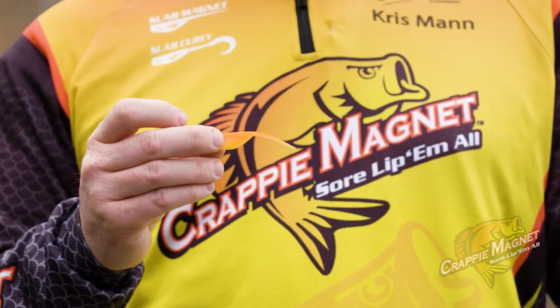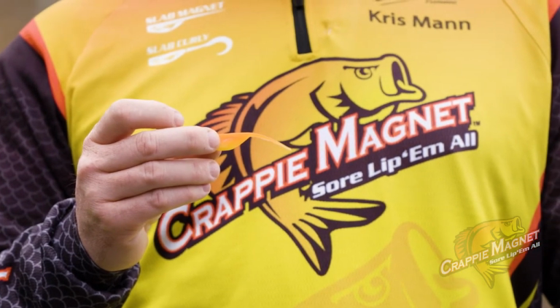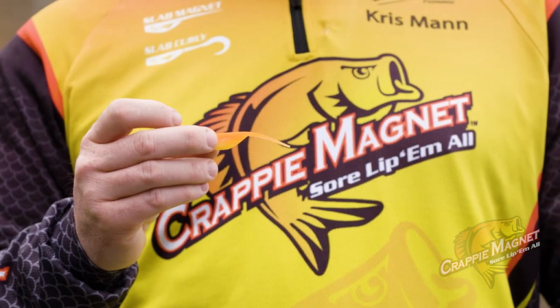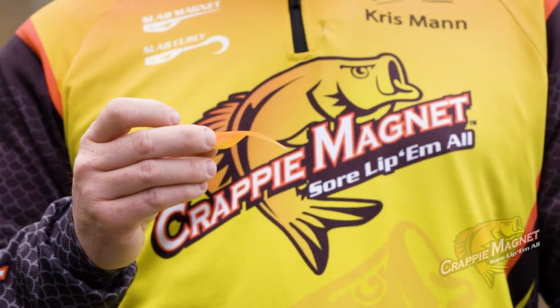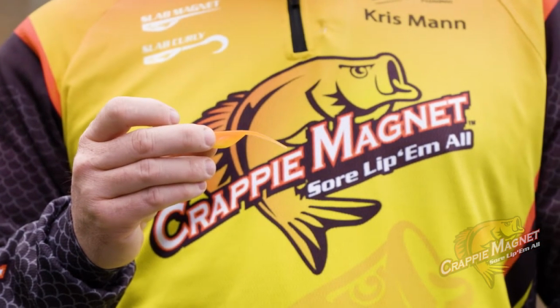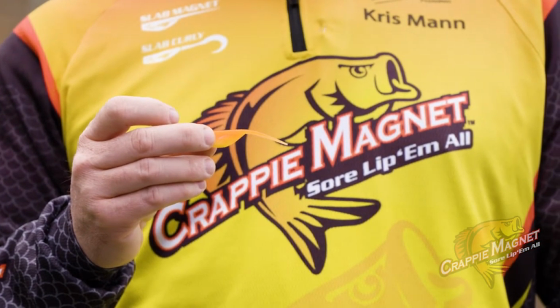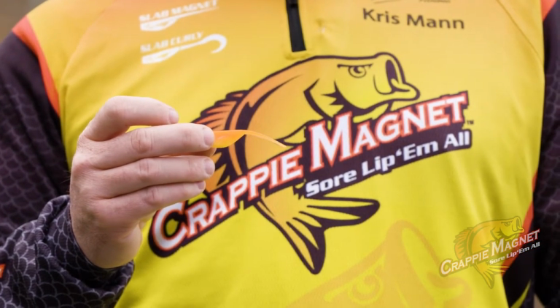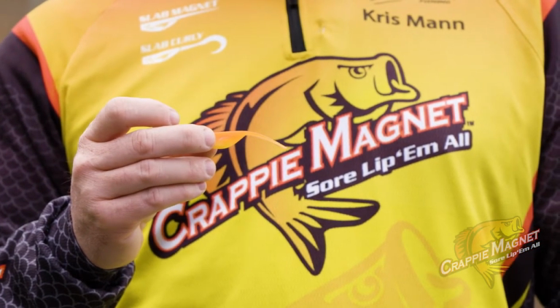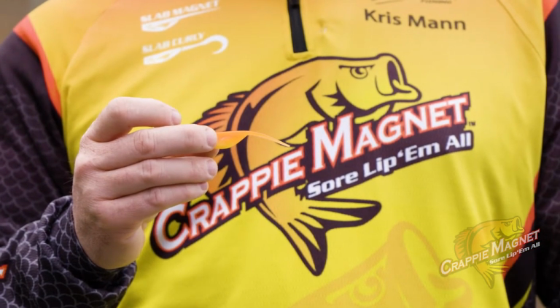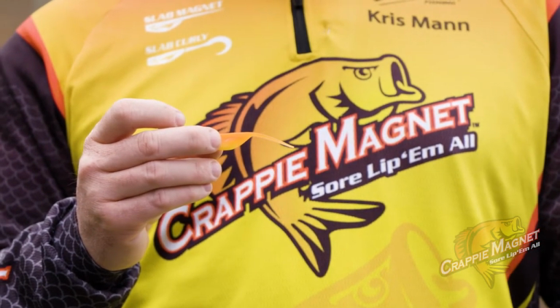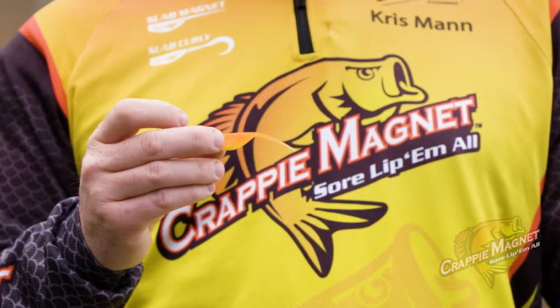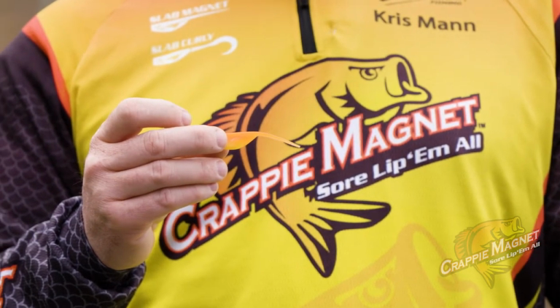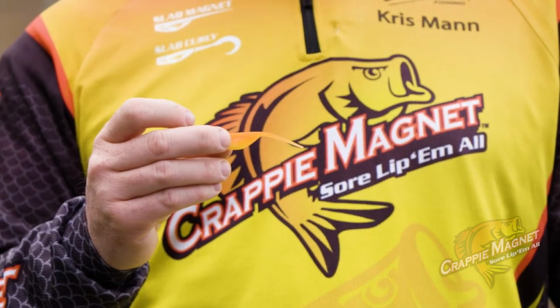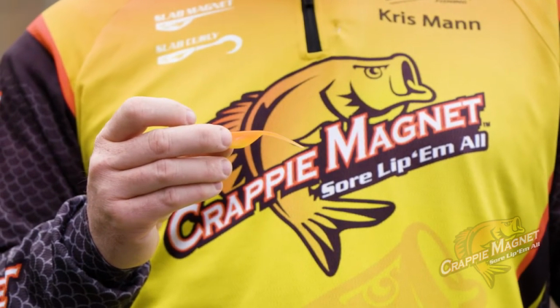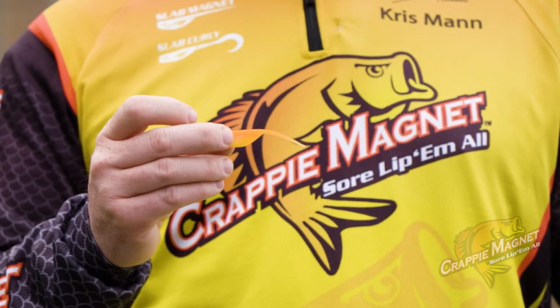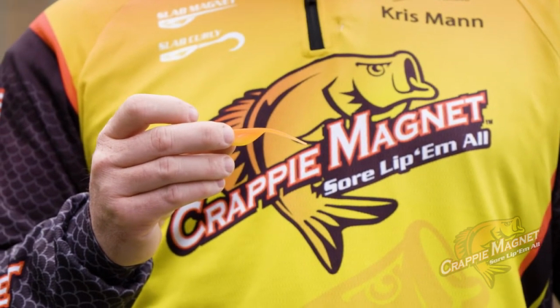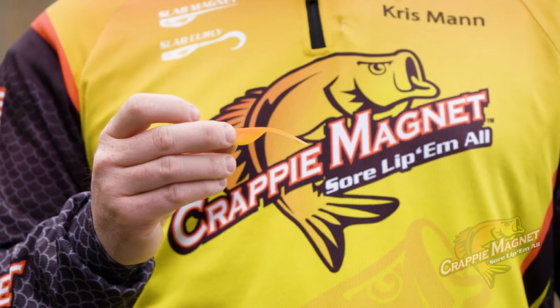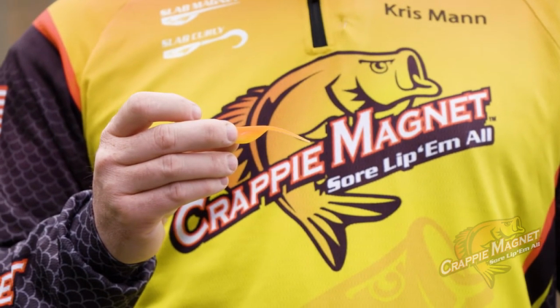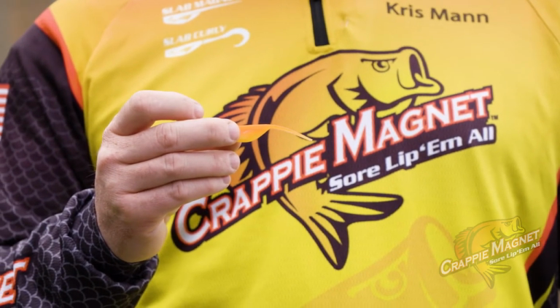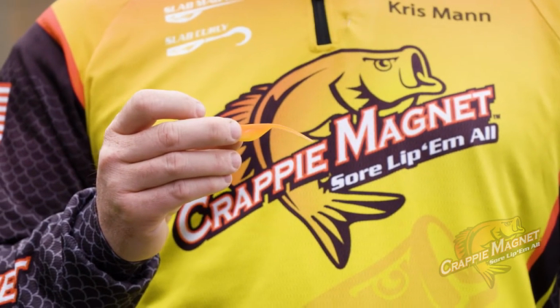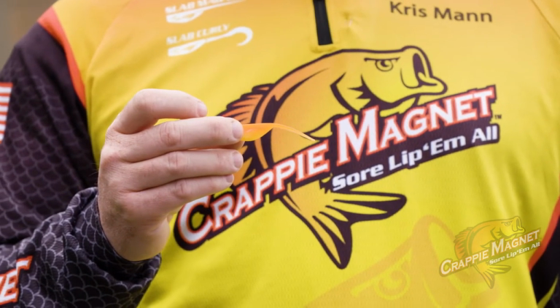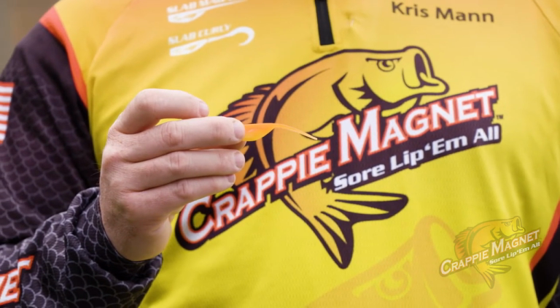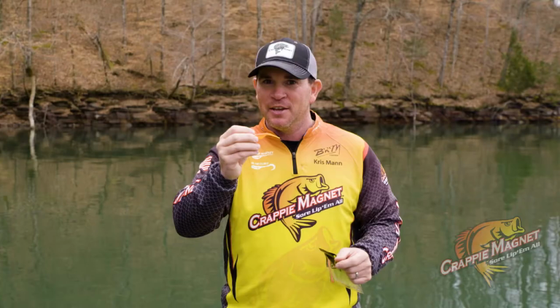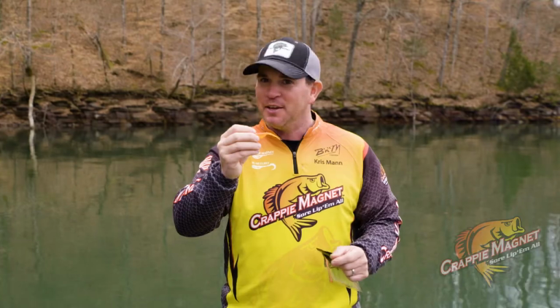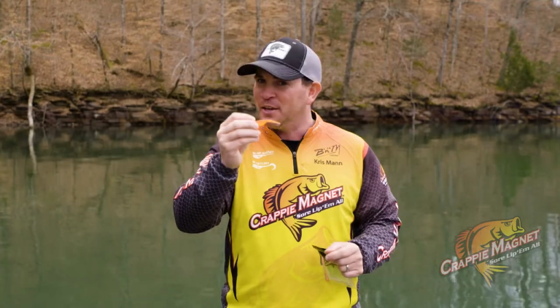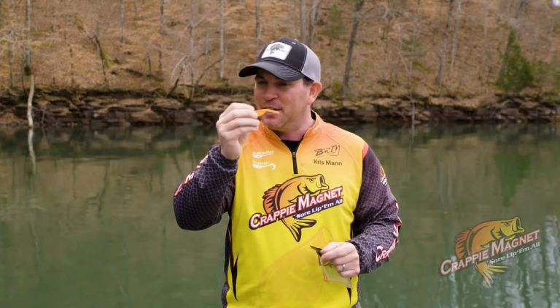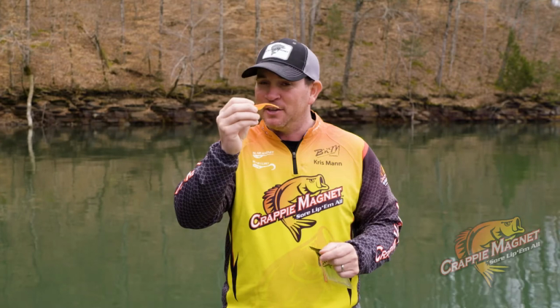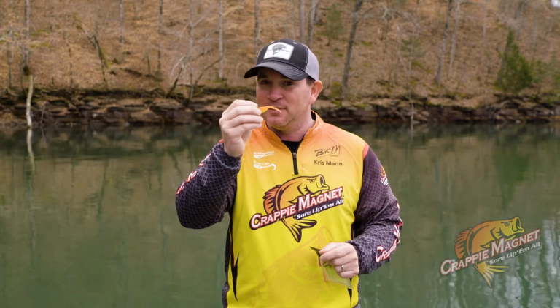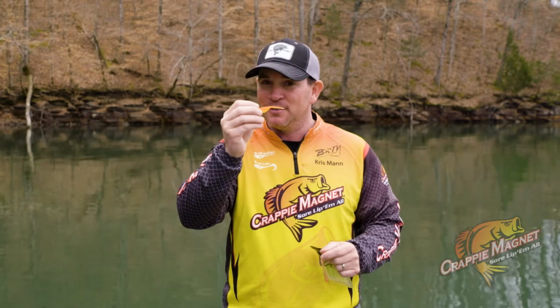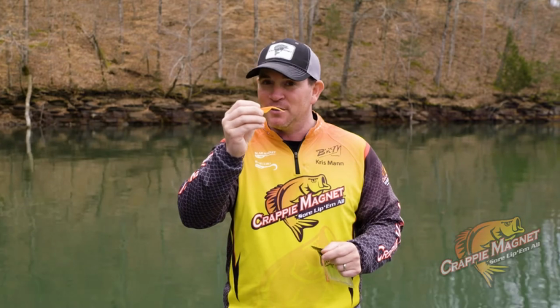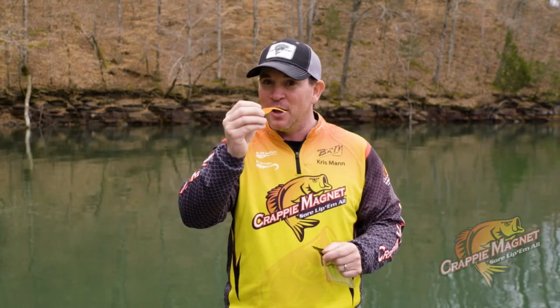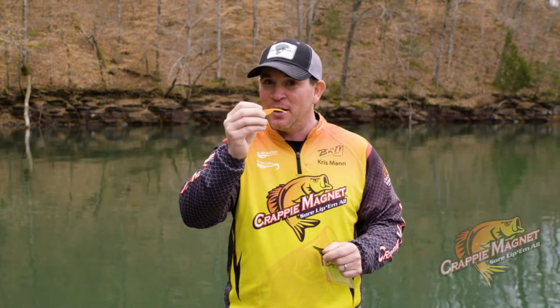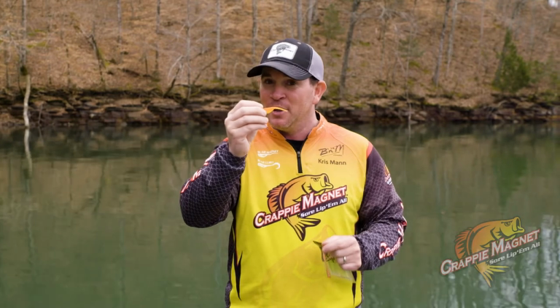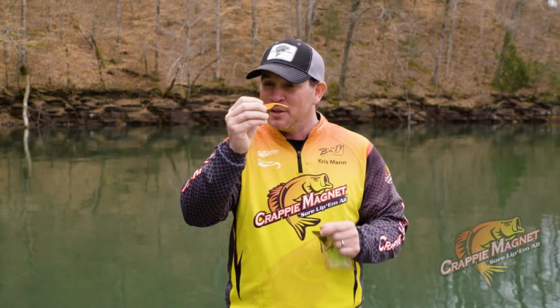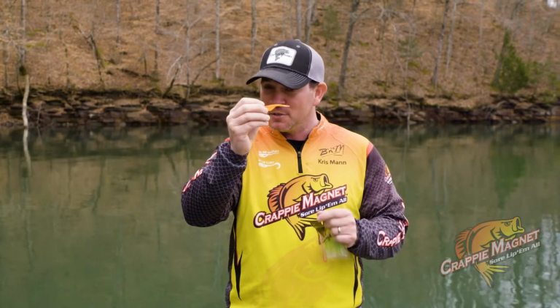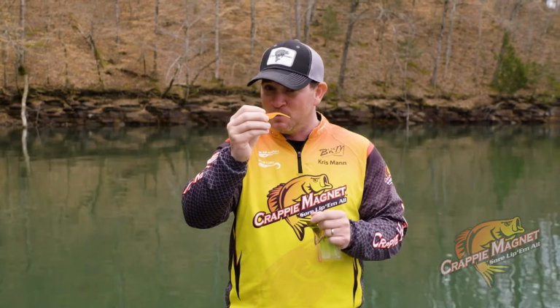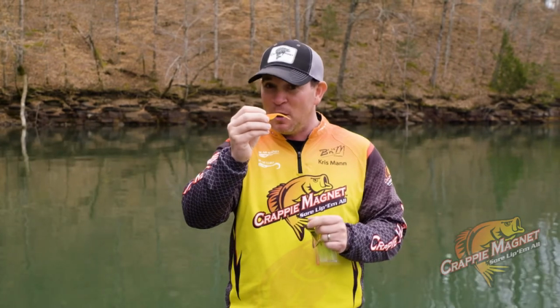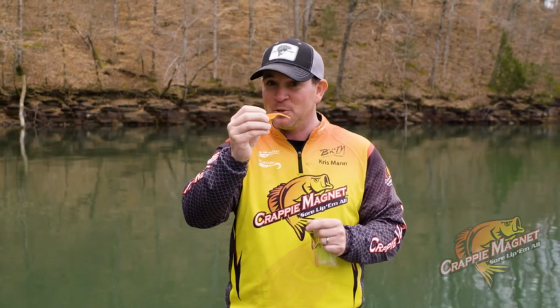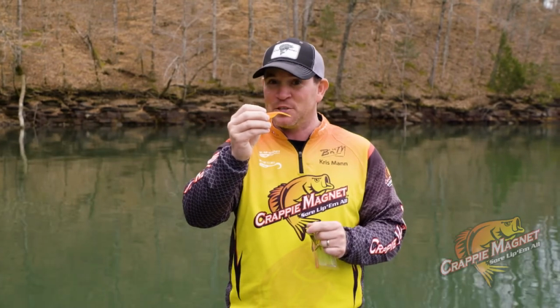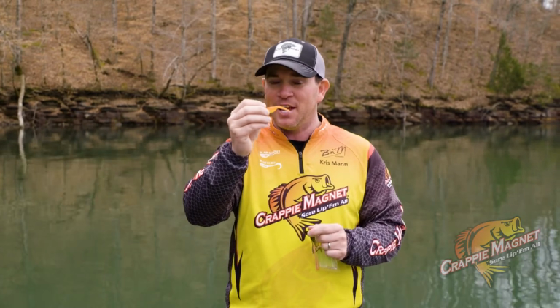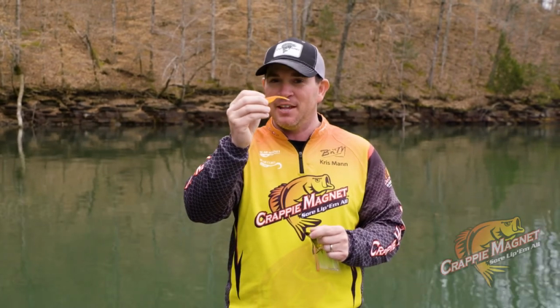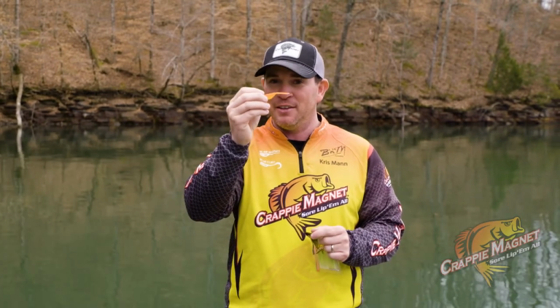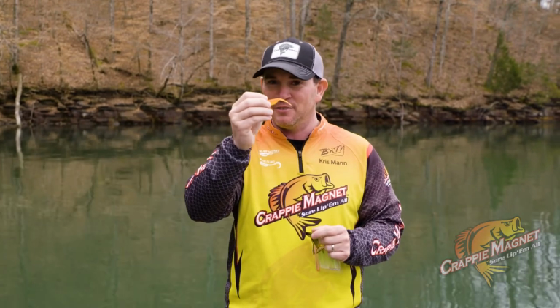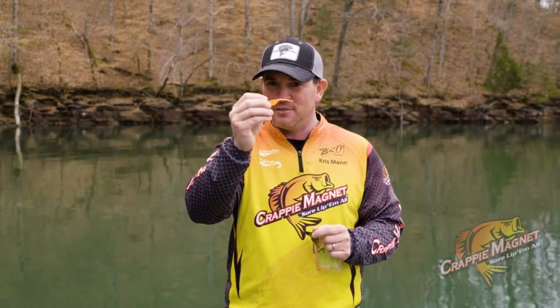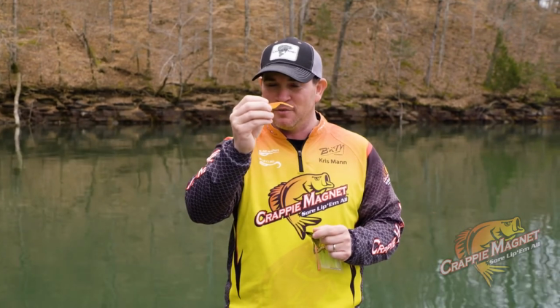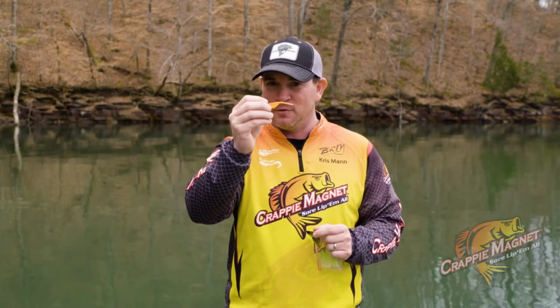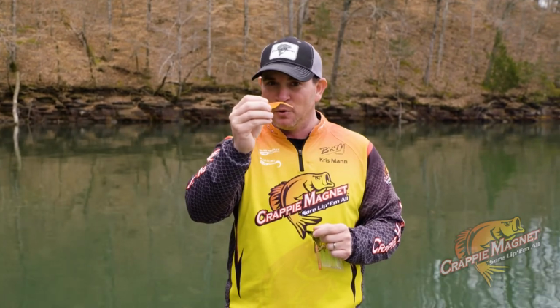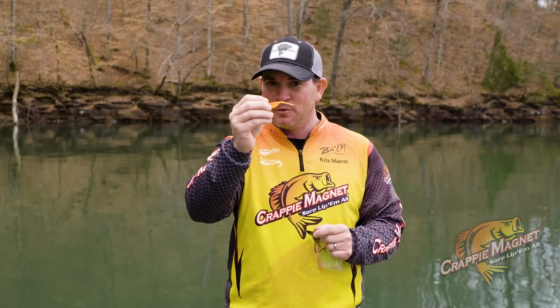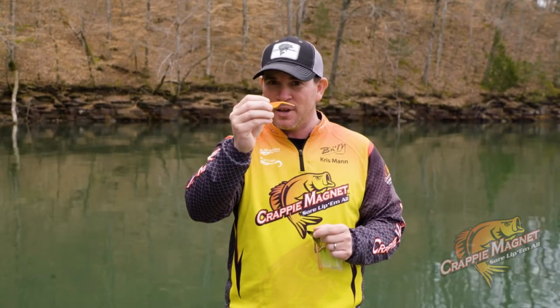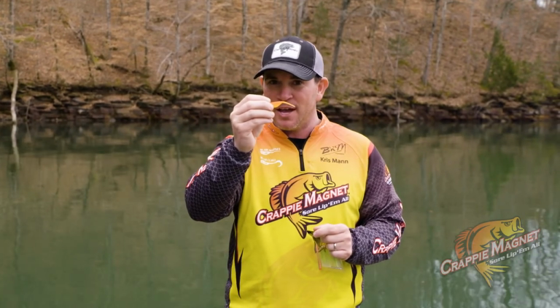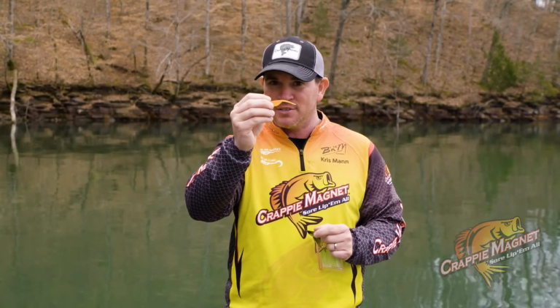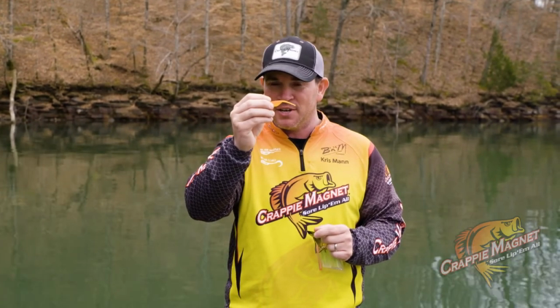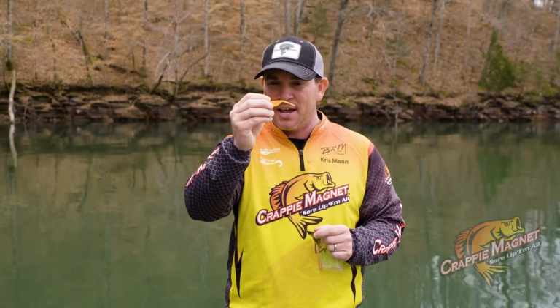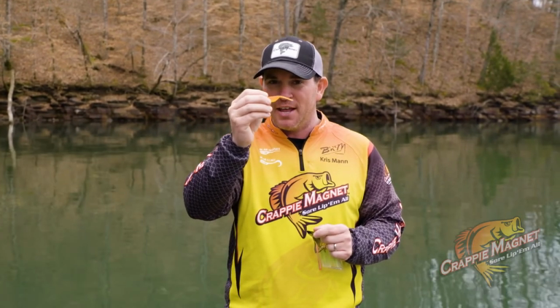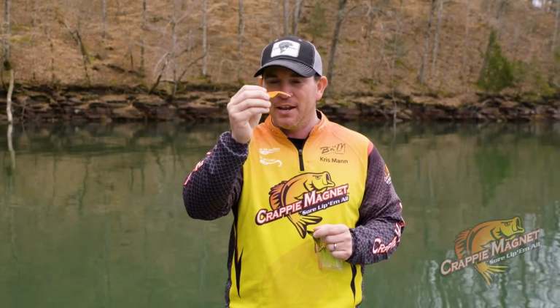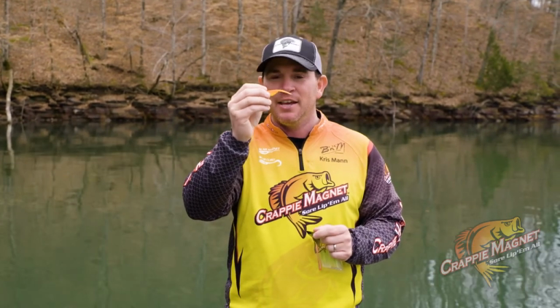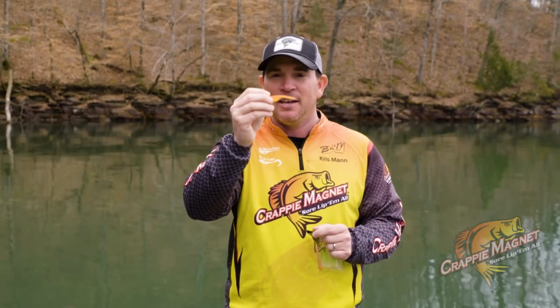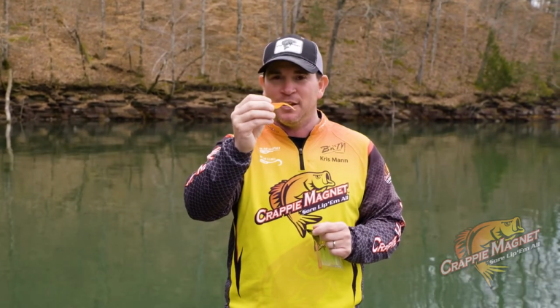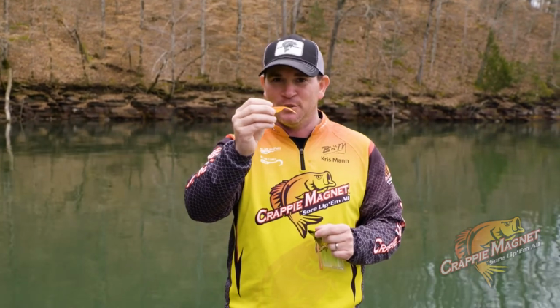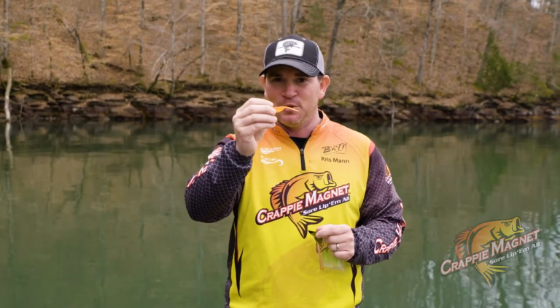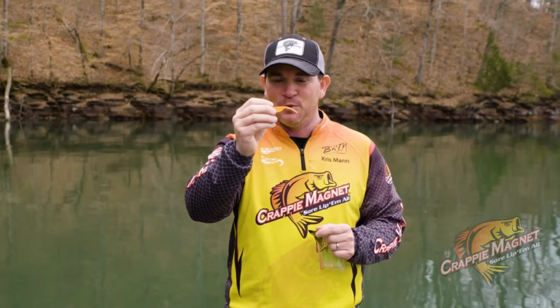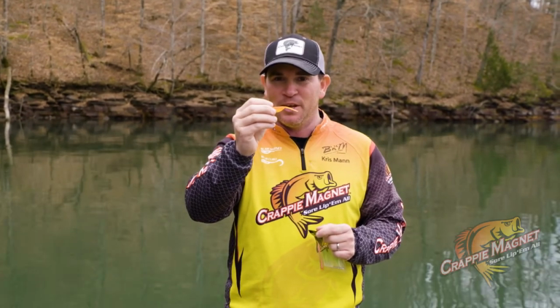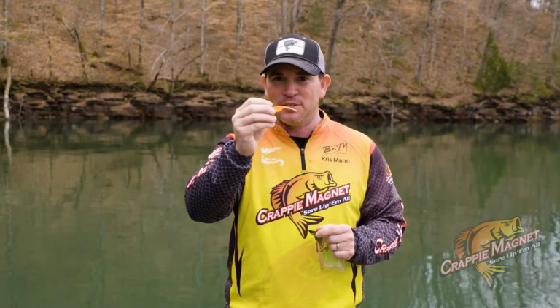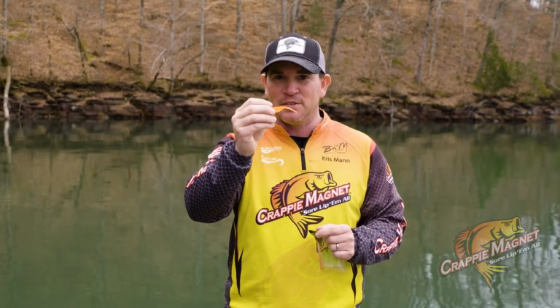You see the action on that tail, it never stops. This is not a small shad, this is a full size shad in two inches.